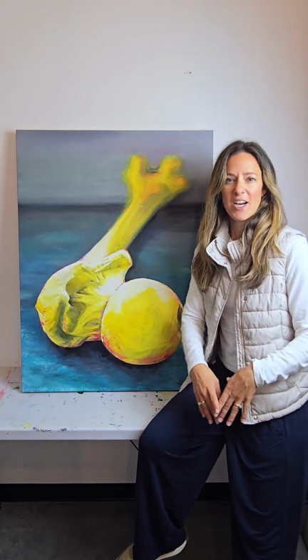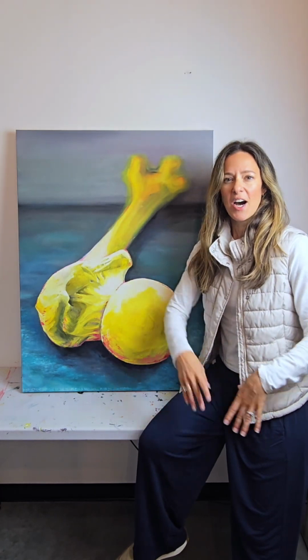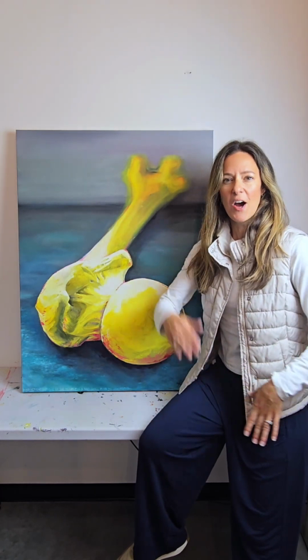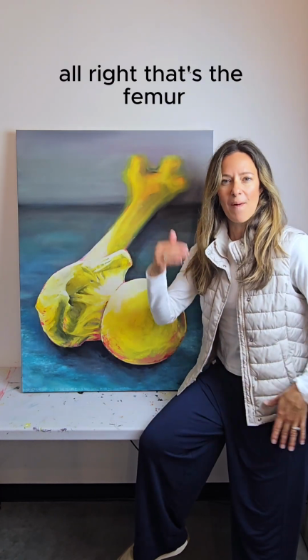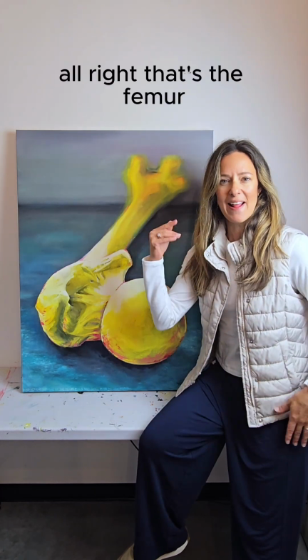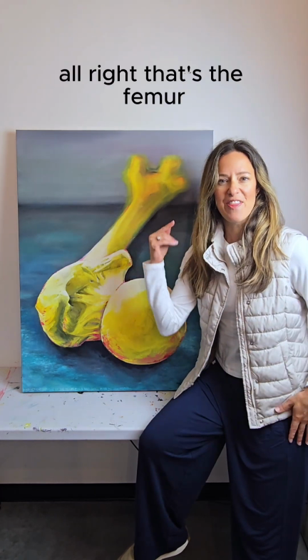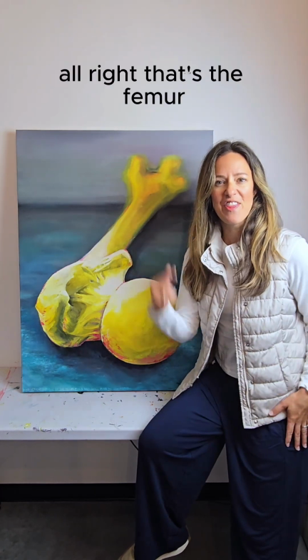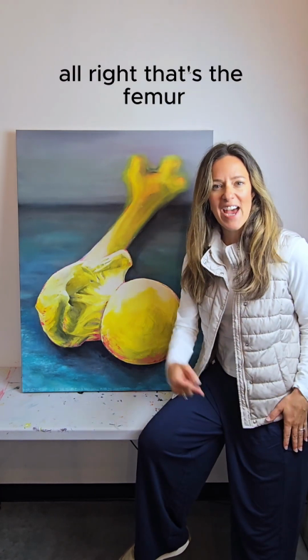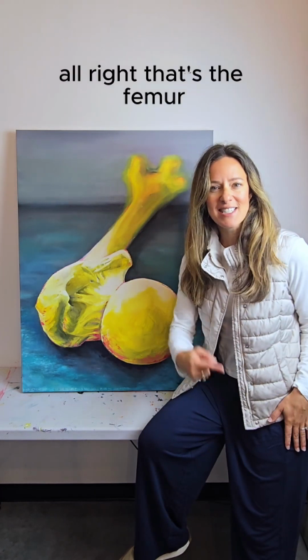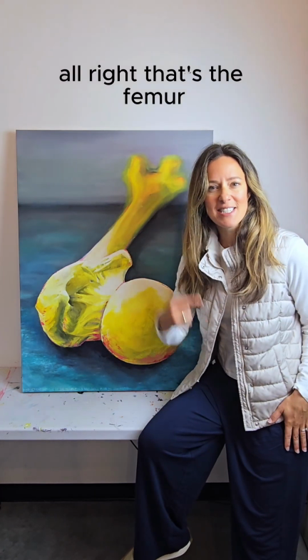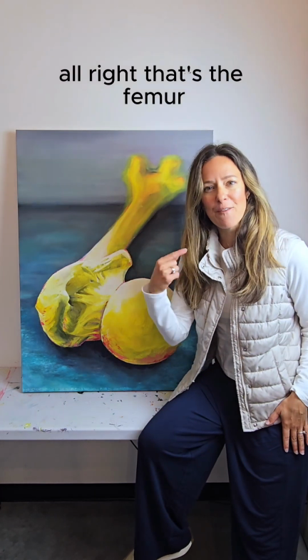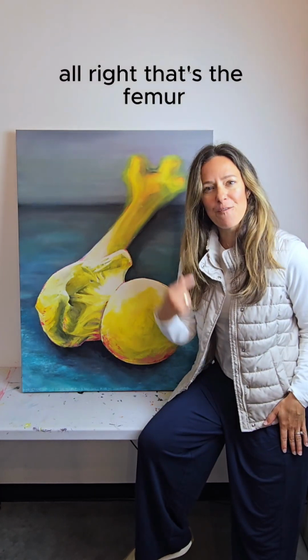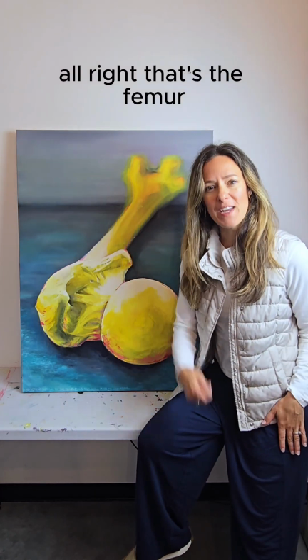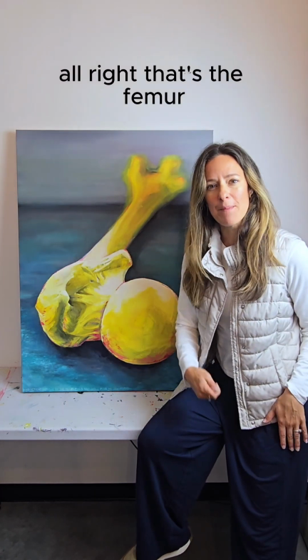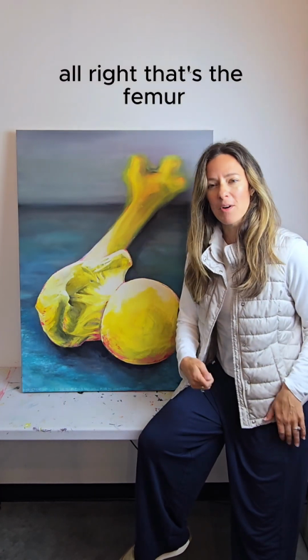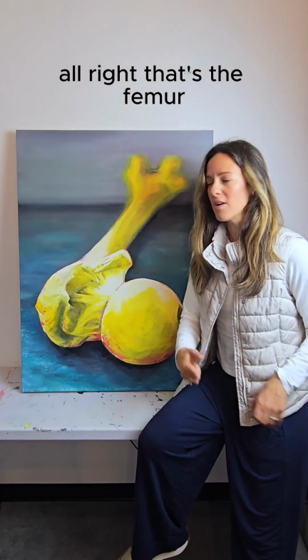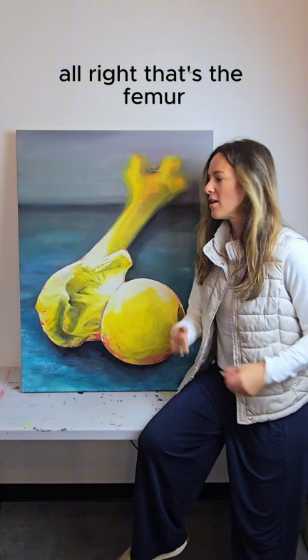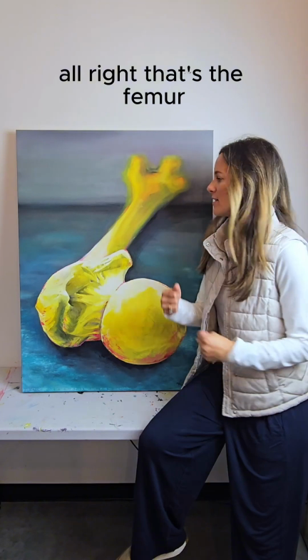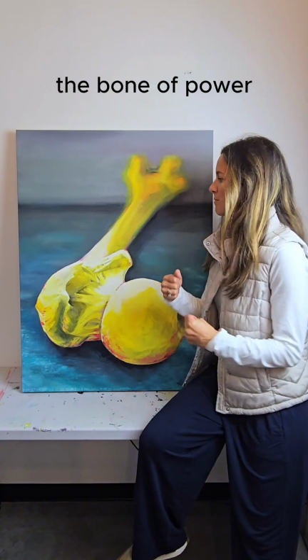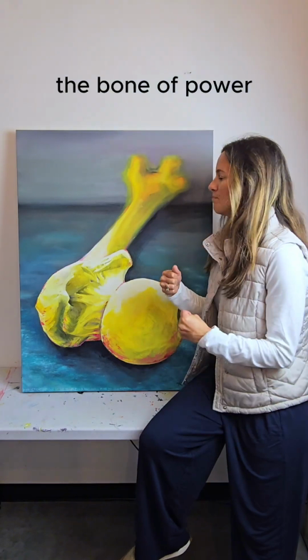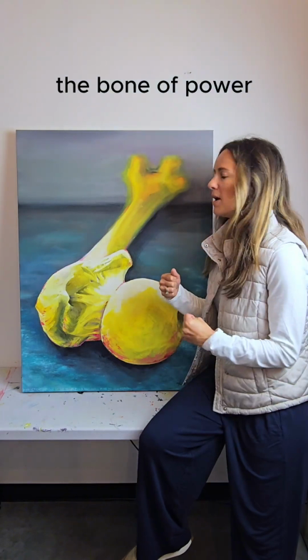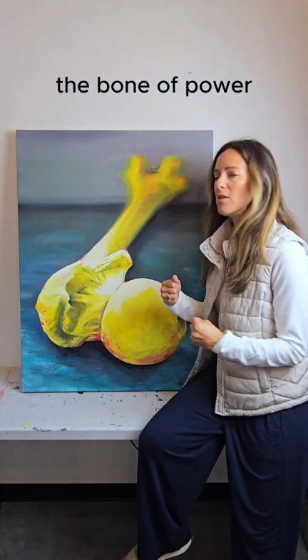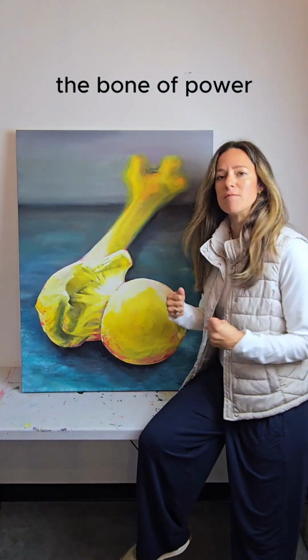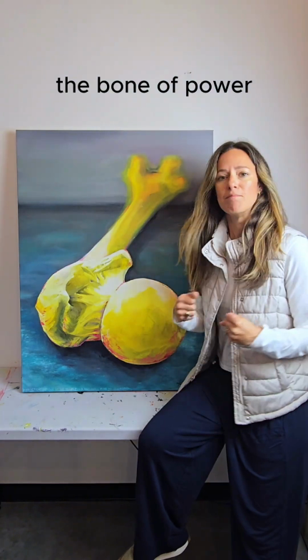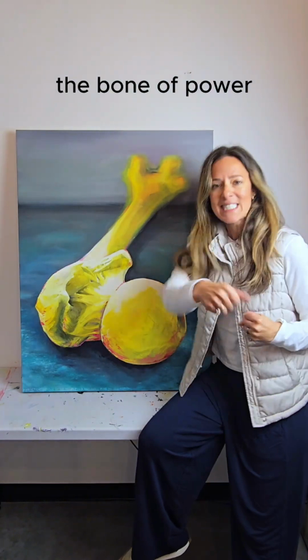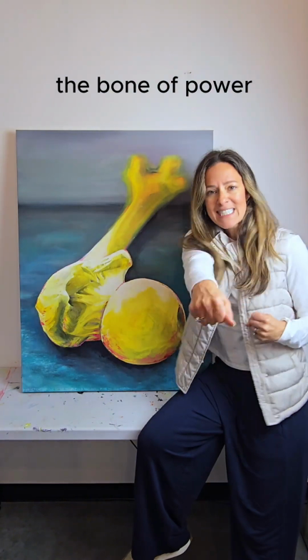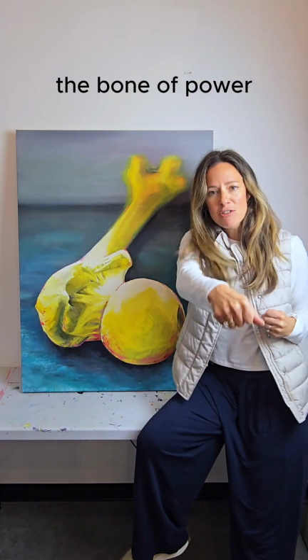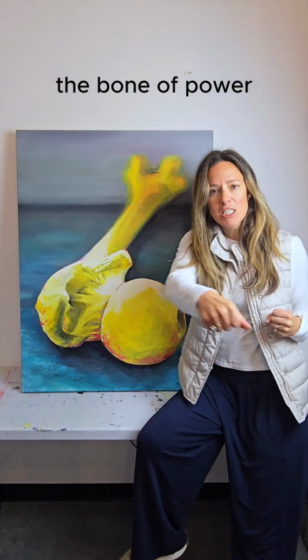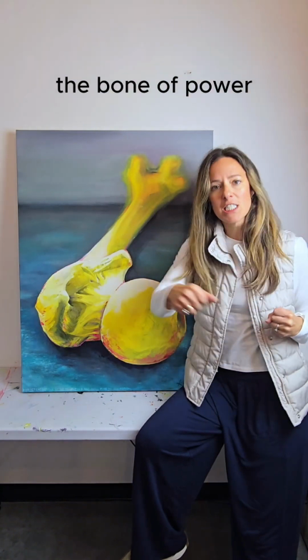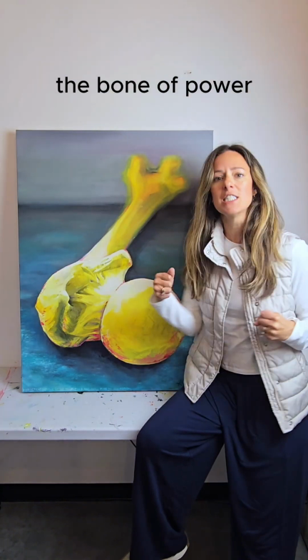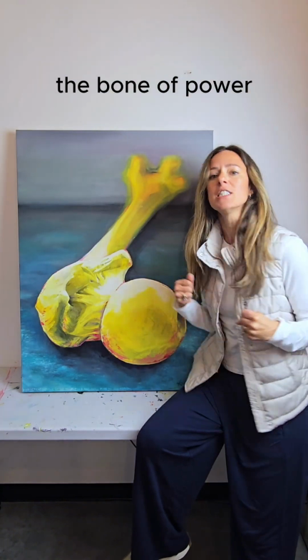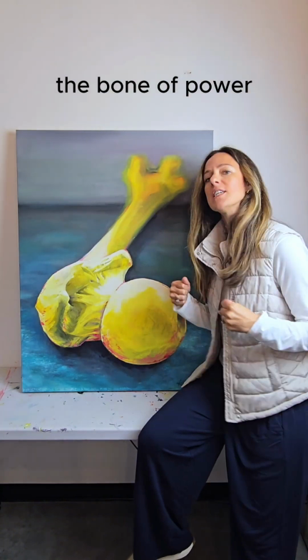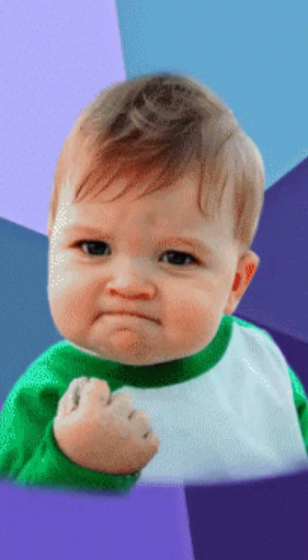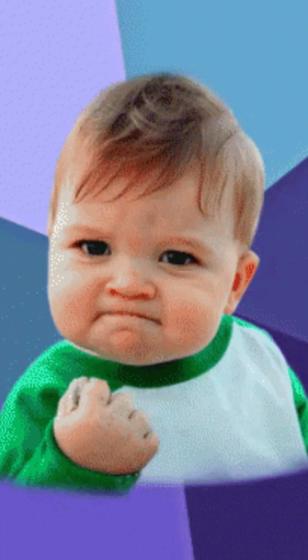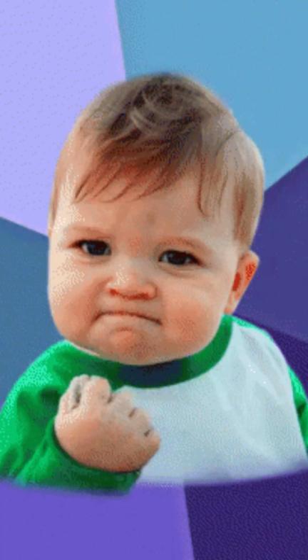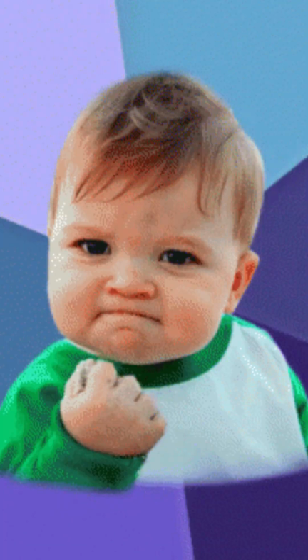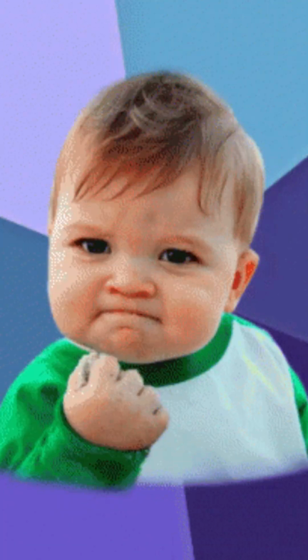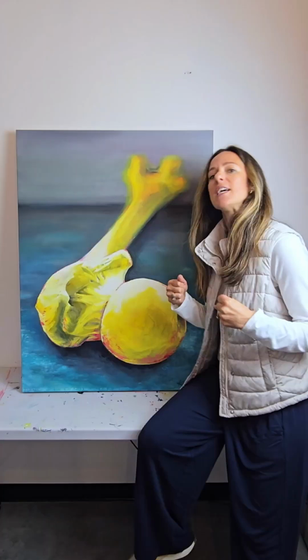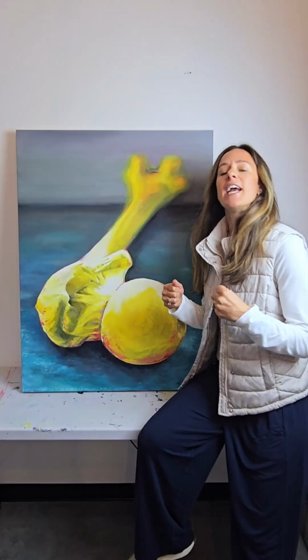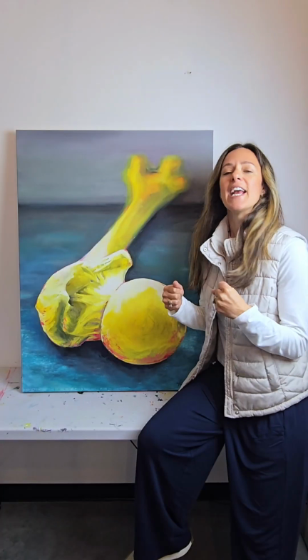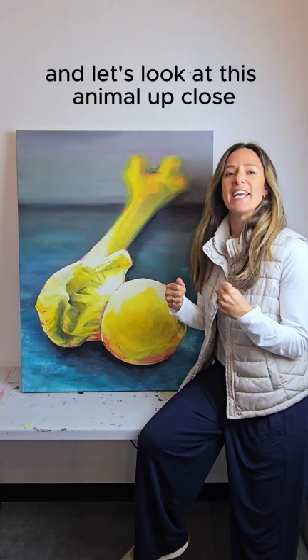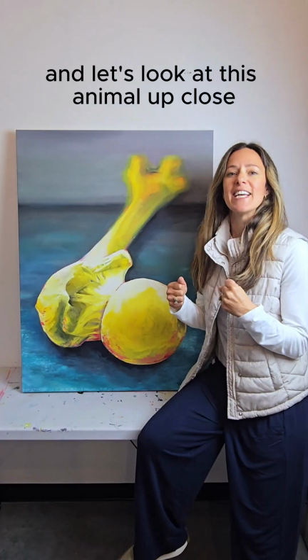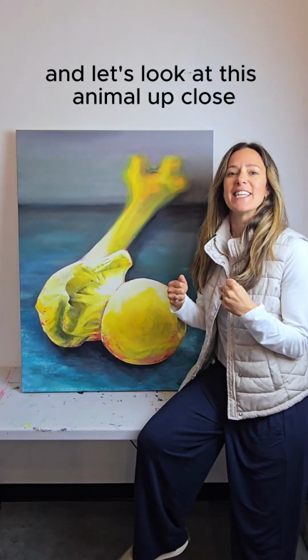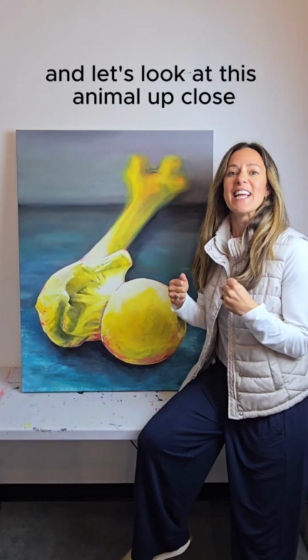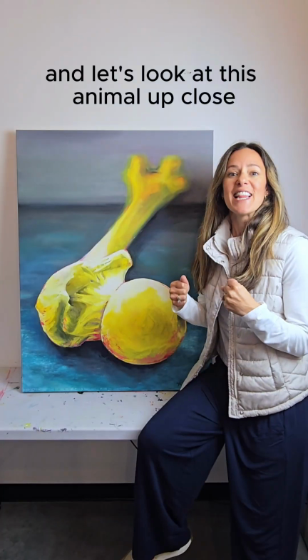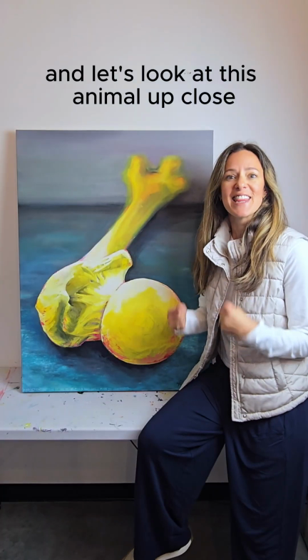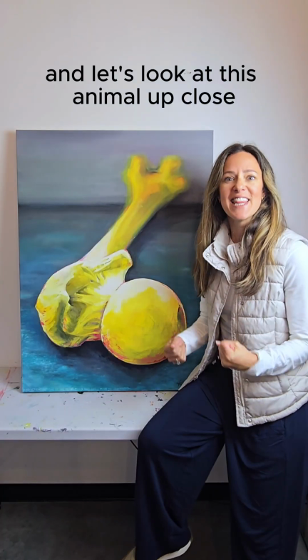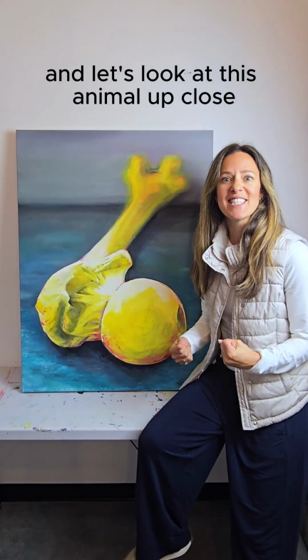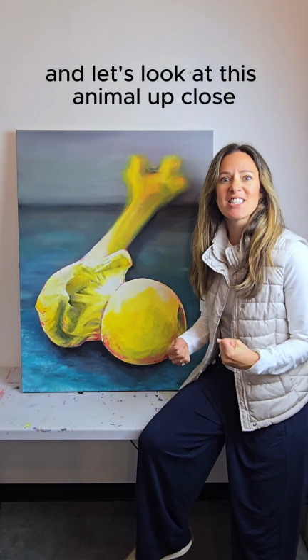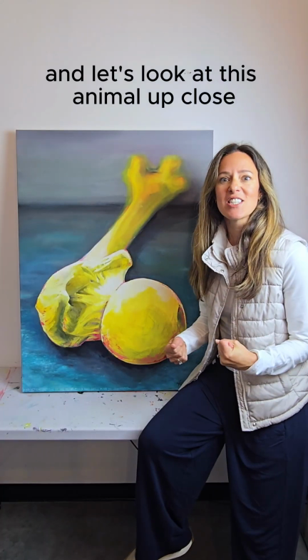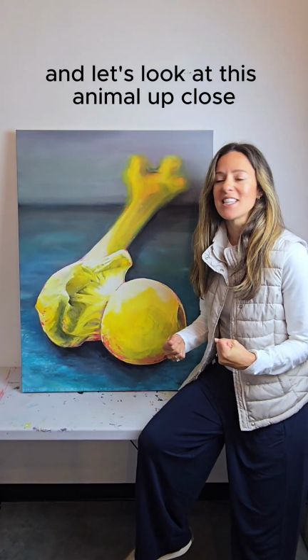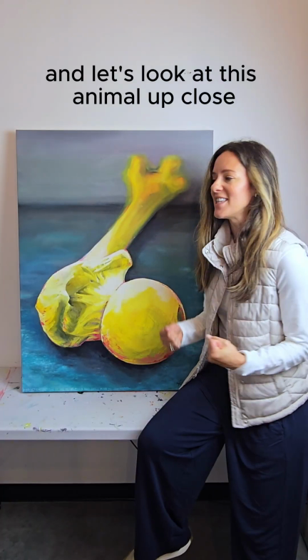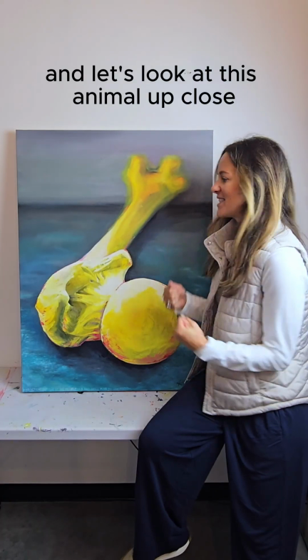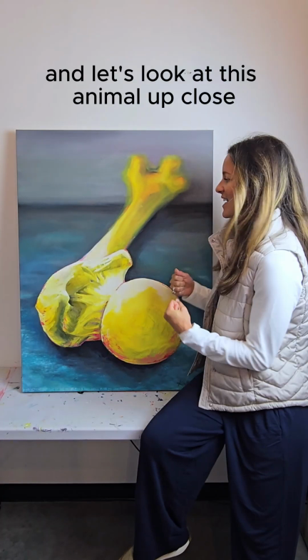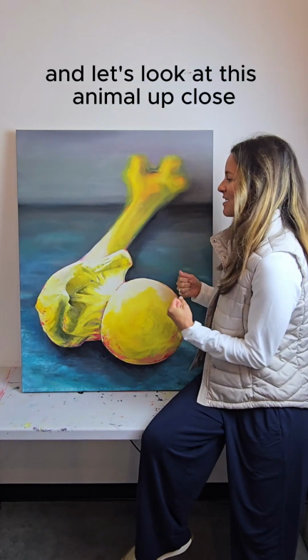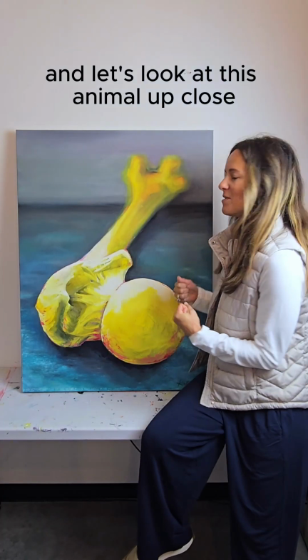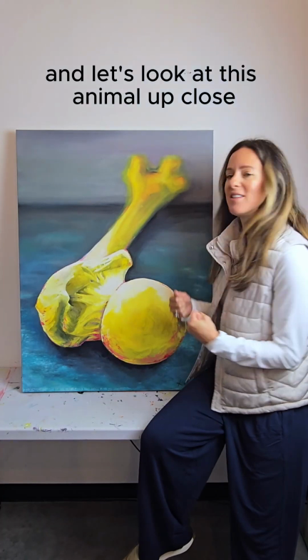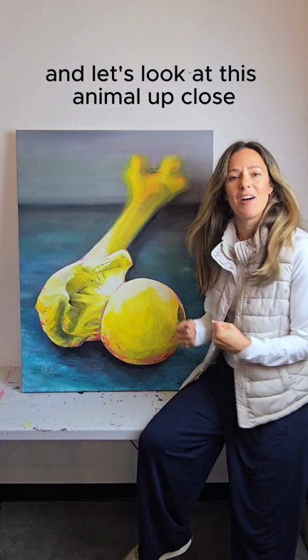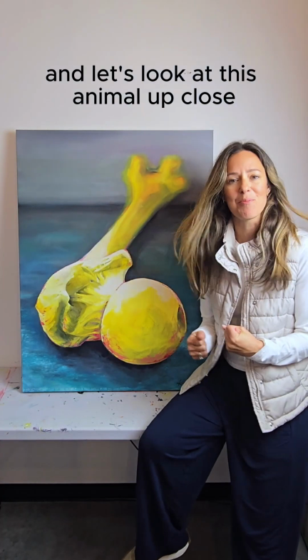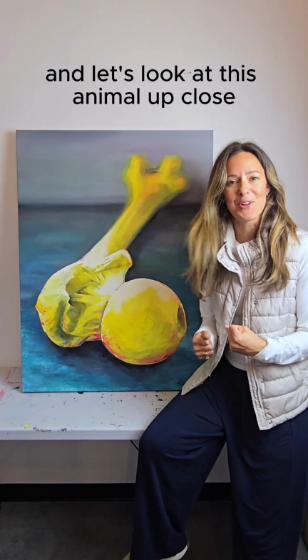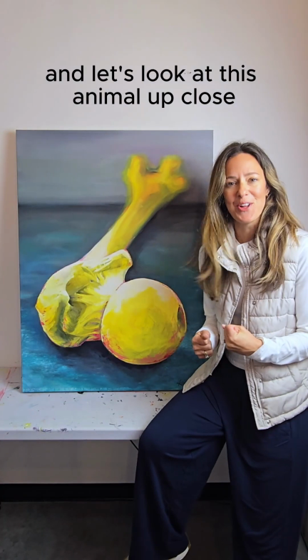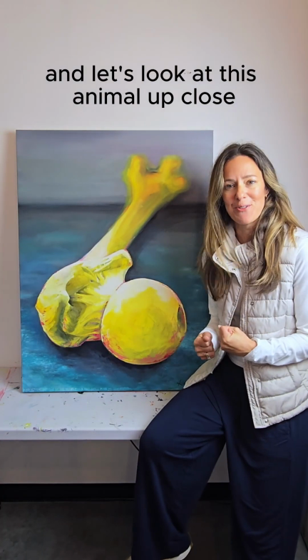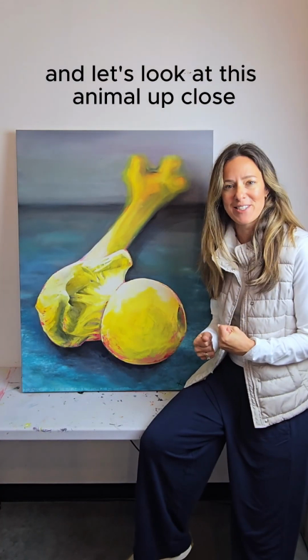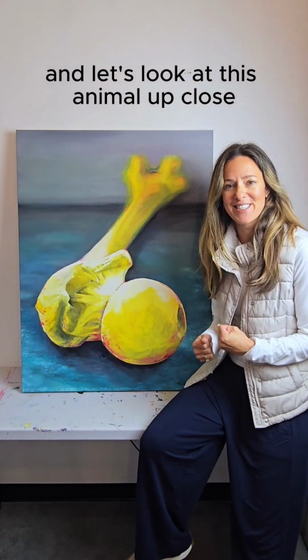All right, that's the femur, the bone of power. And let's look at this animal up close.